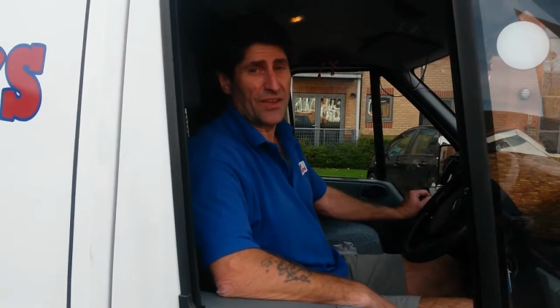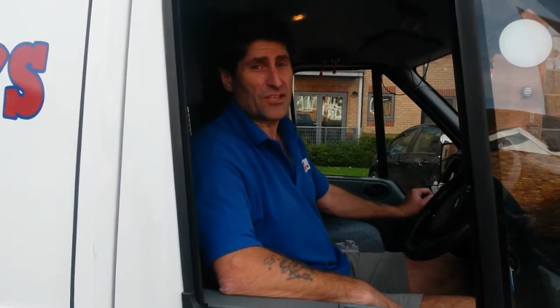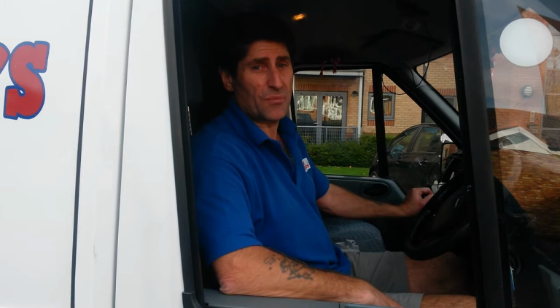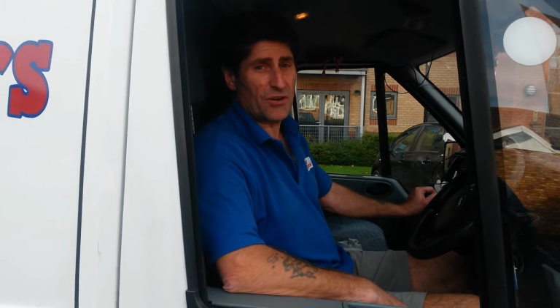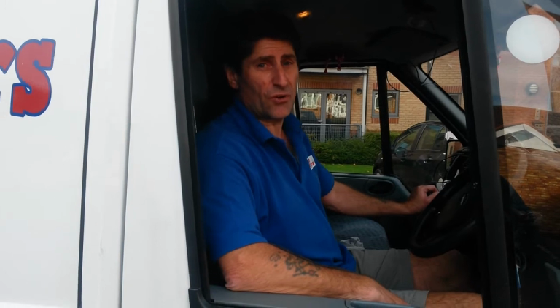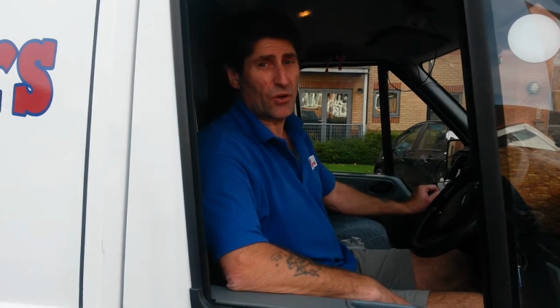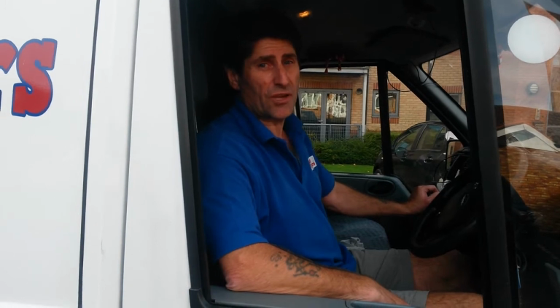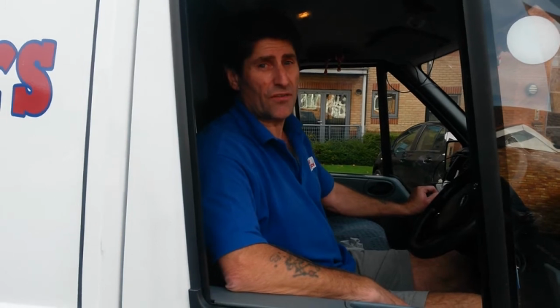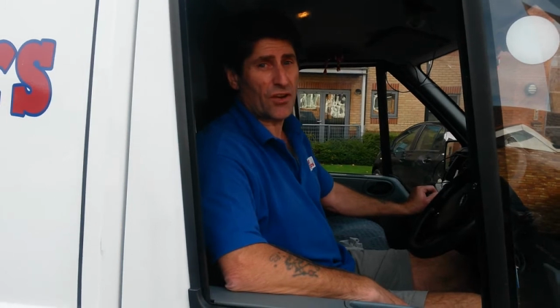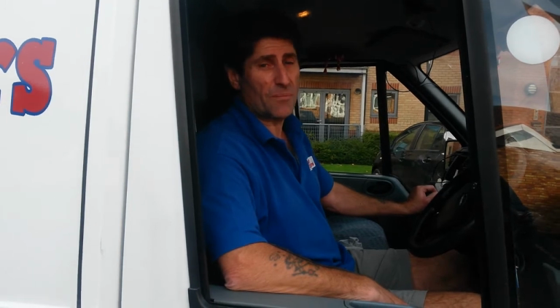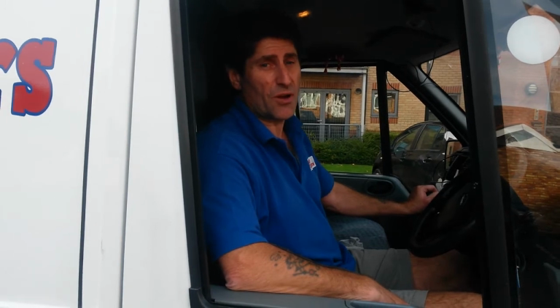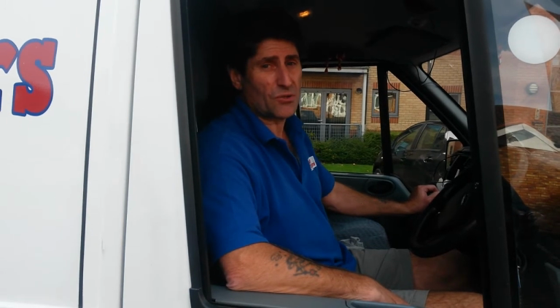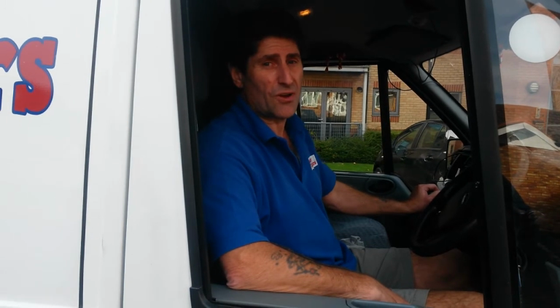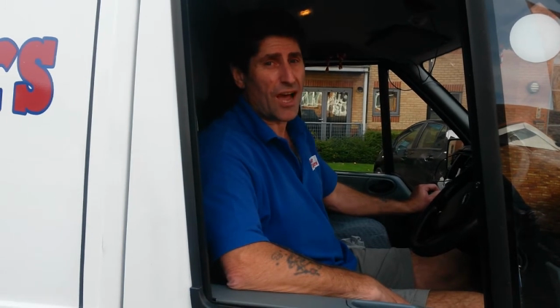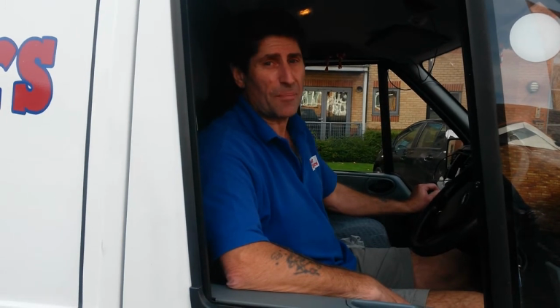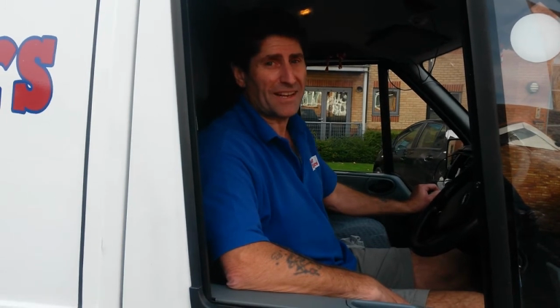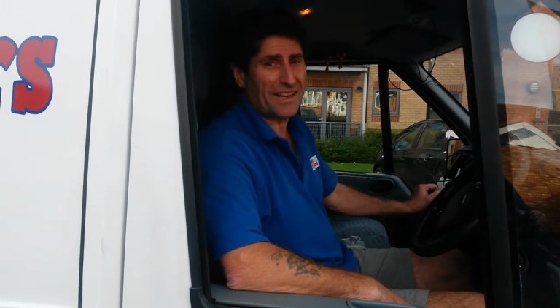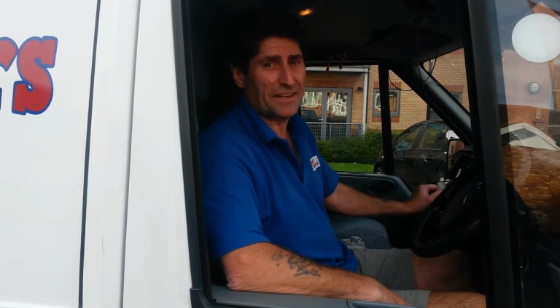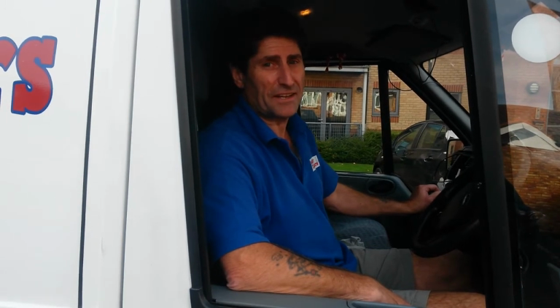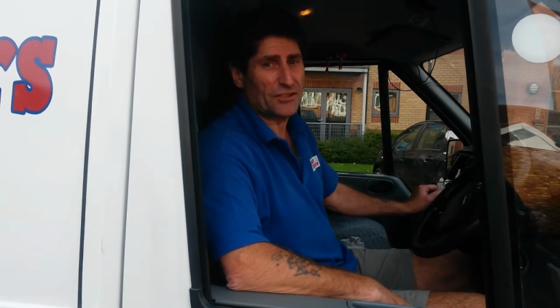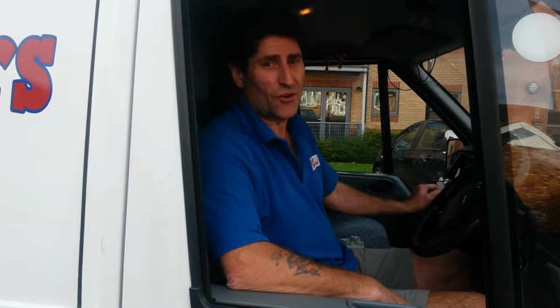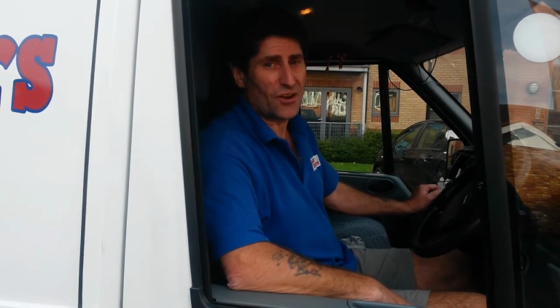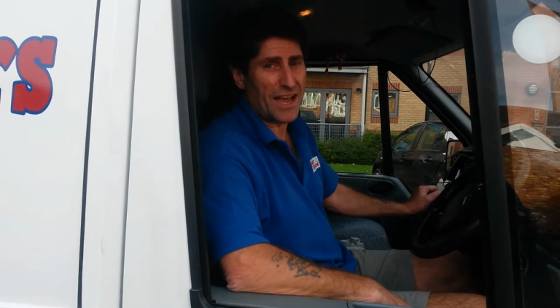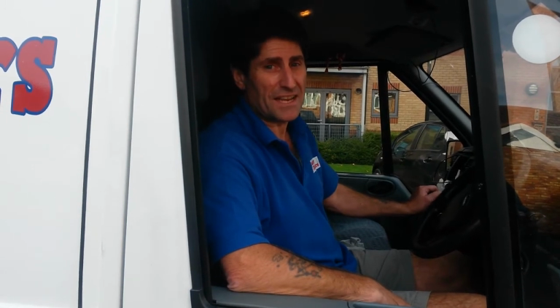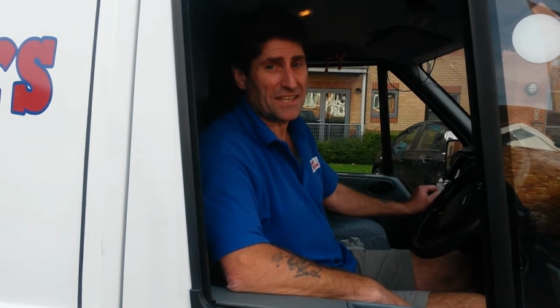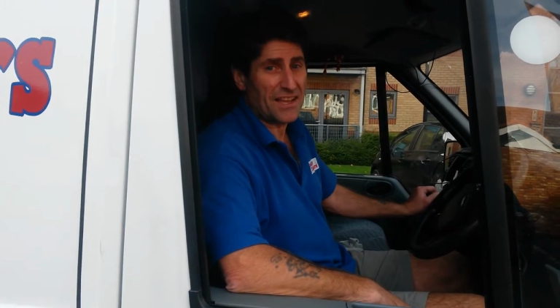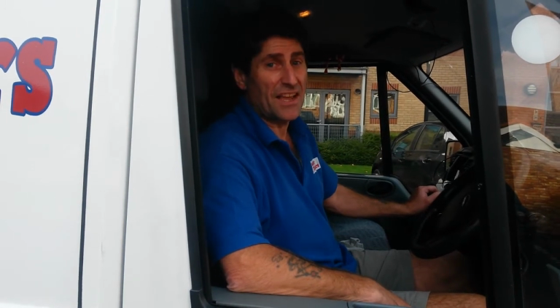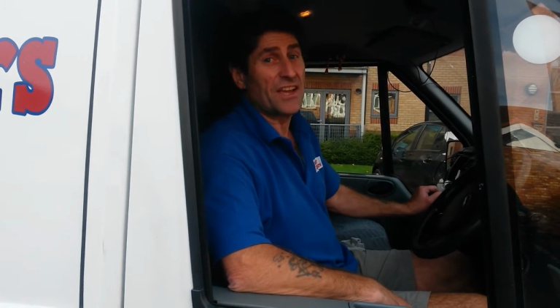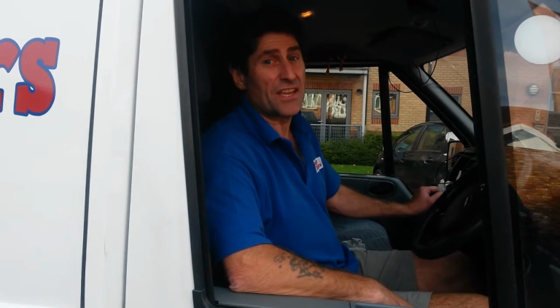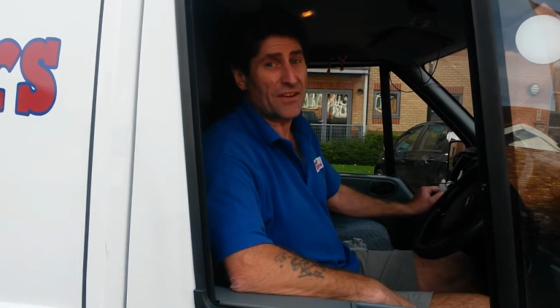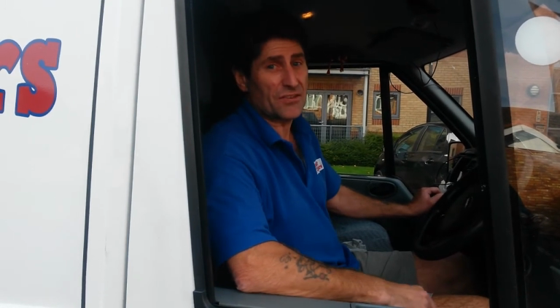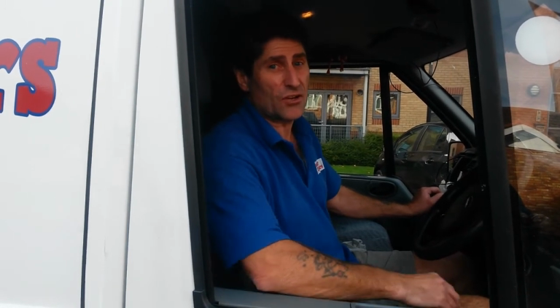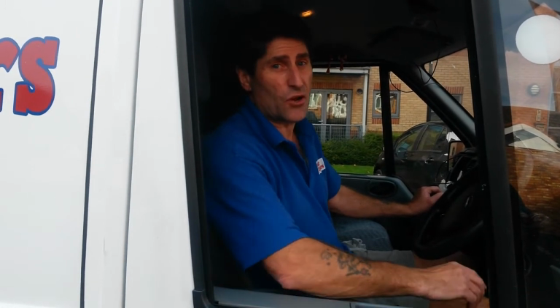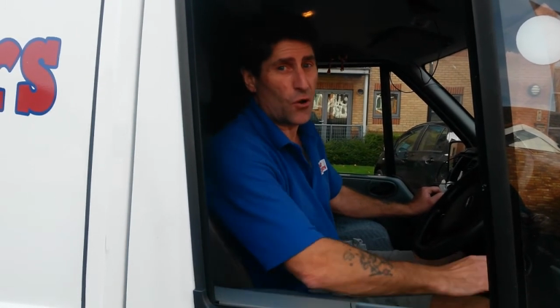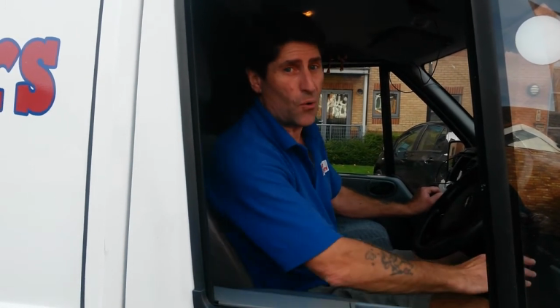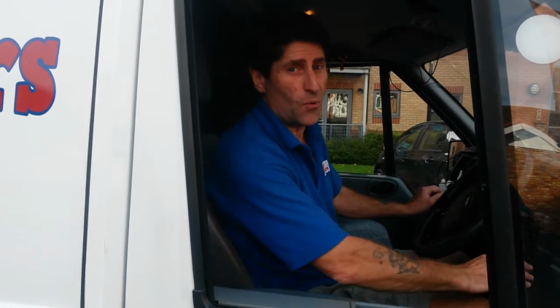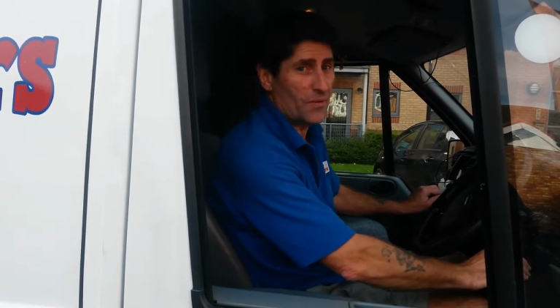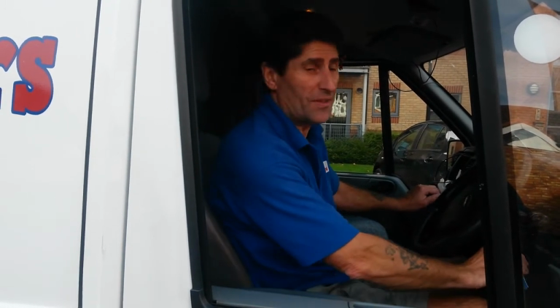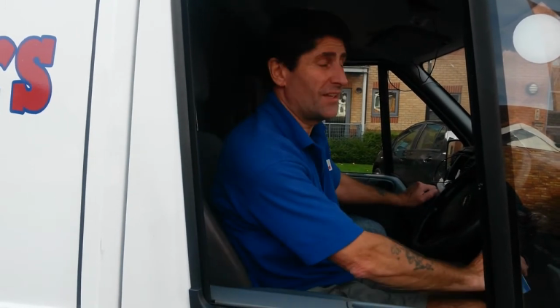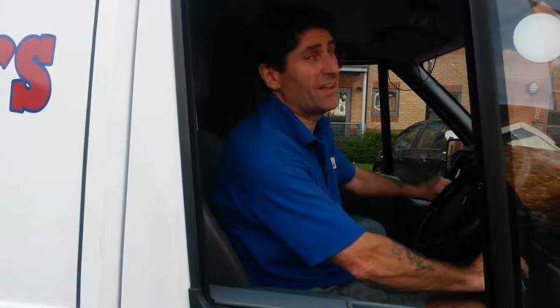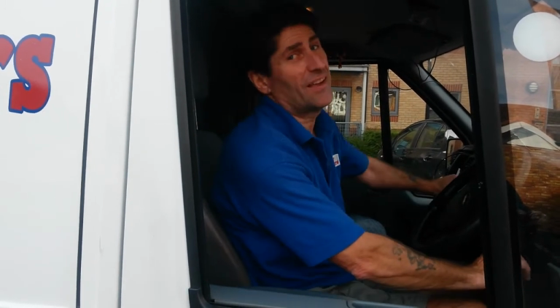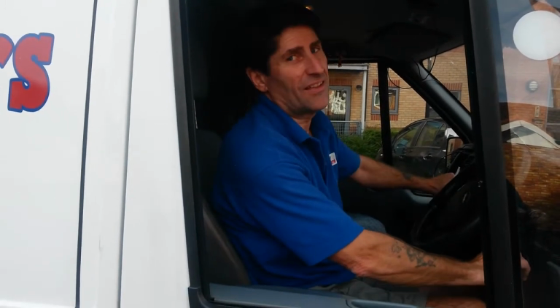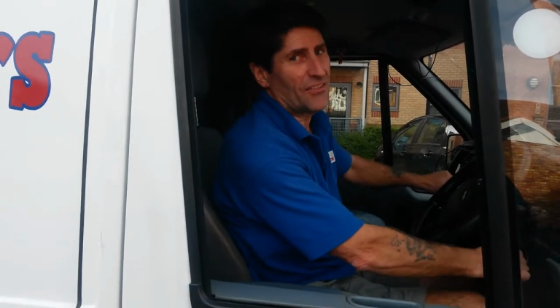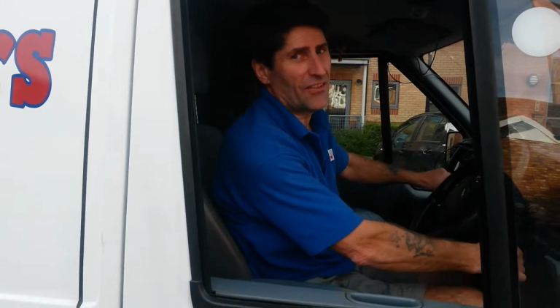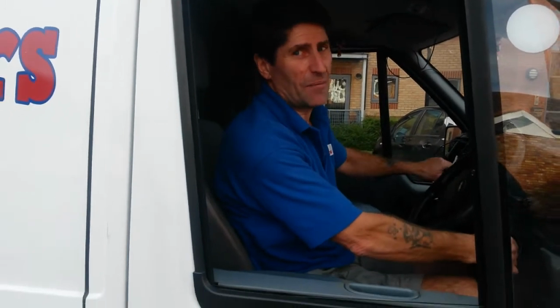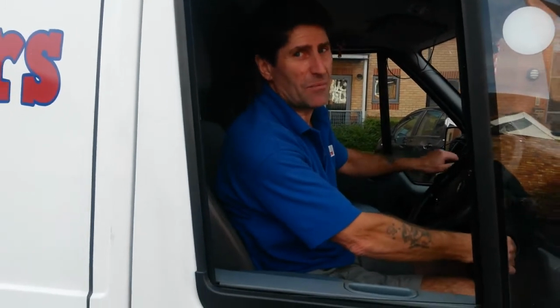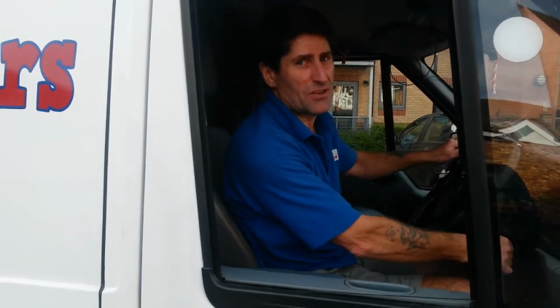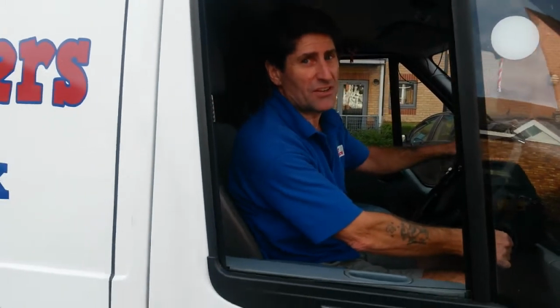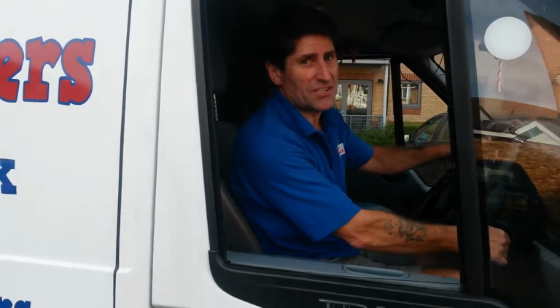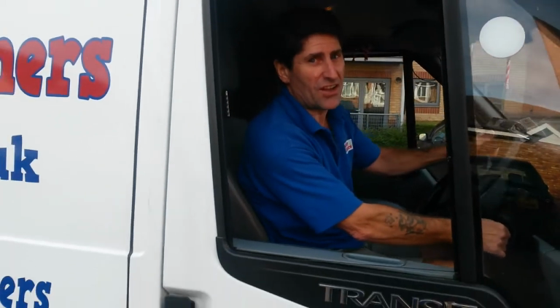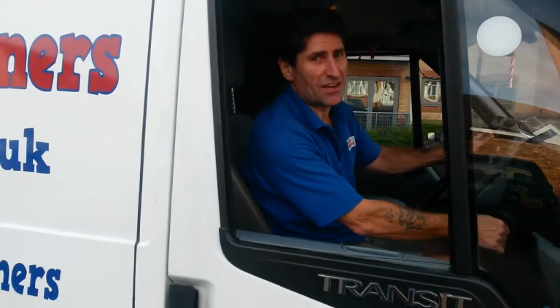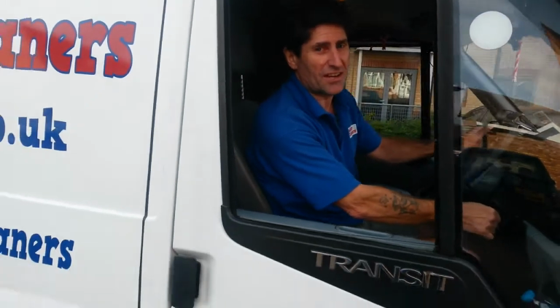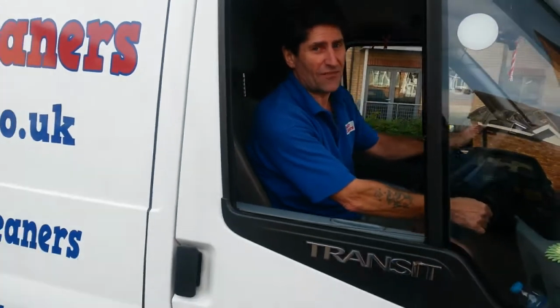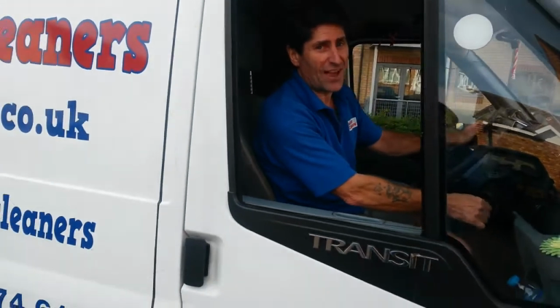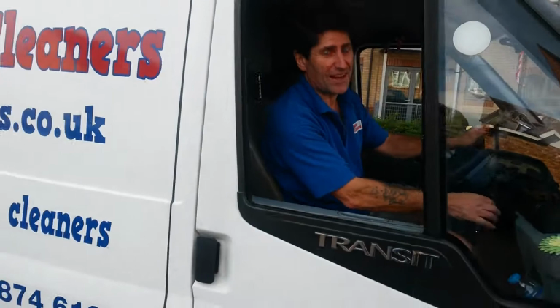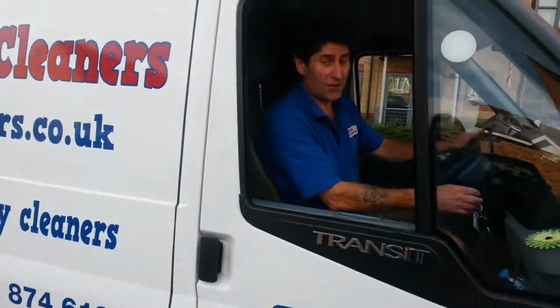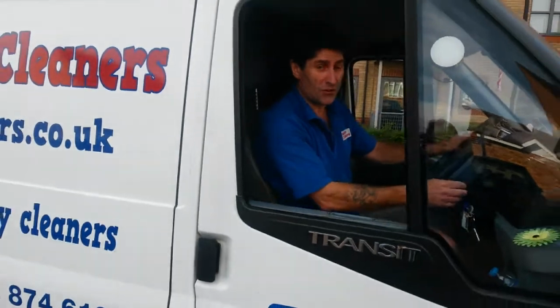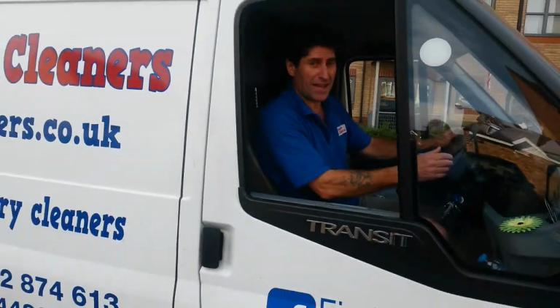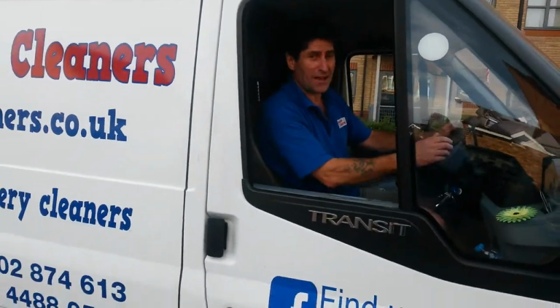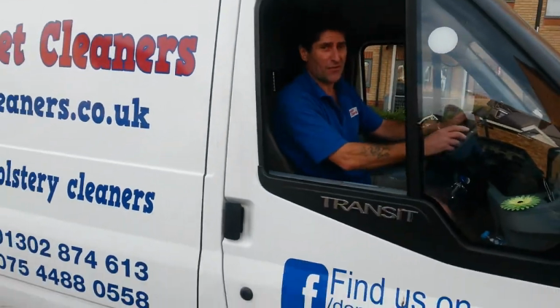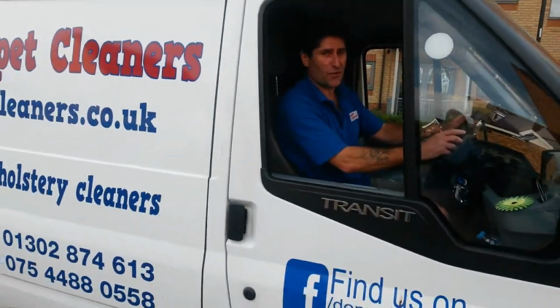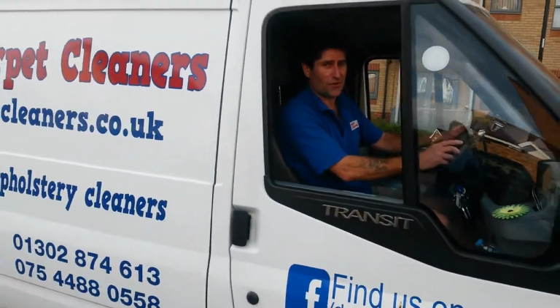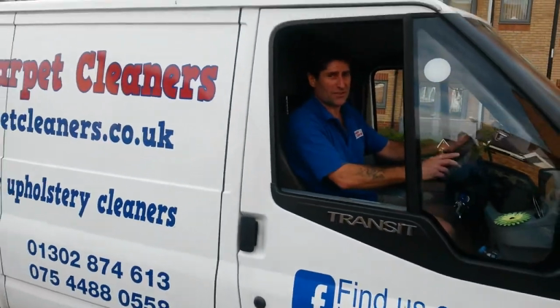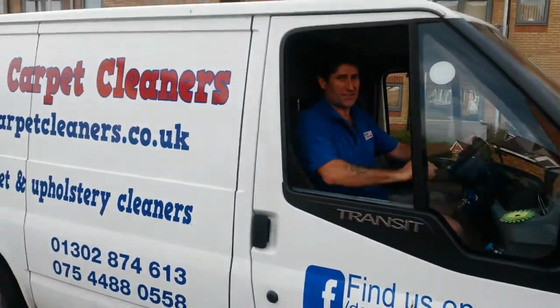So when you're looking for commercial carpet cleaning in Doncaster, give us a call. The number's on the side of the van — look out for us.